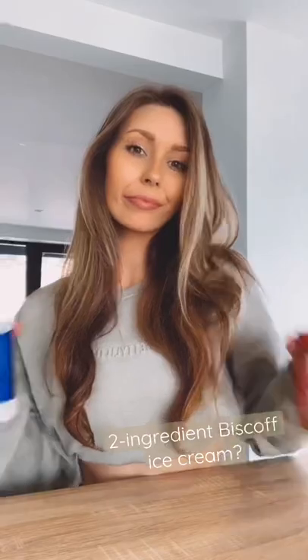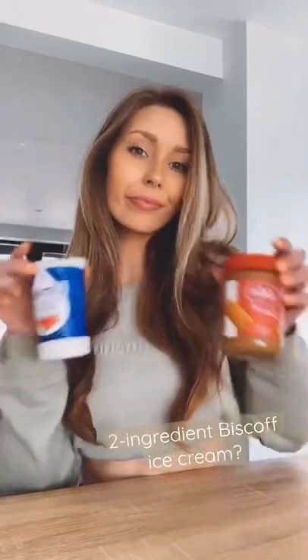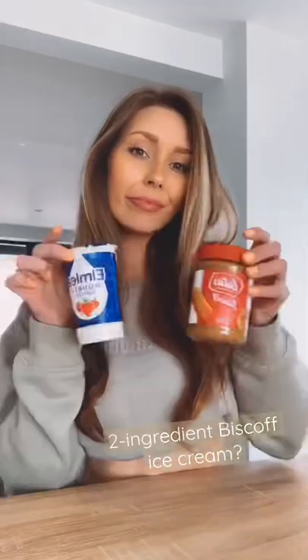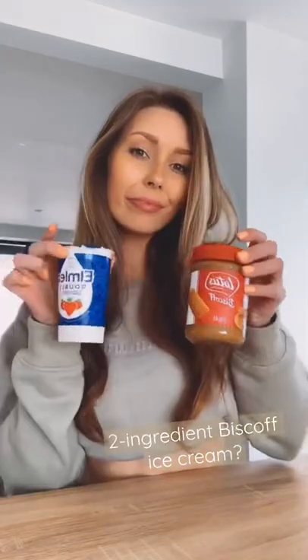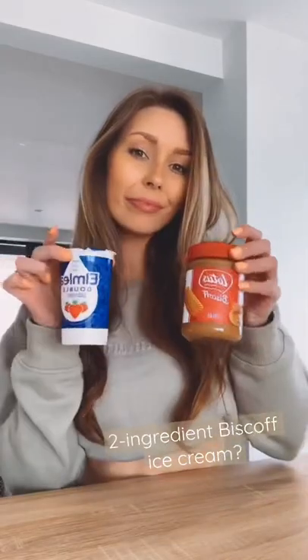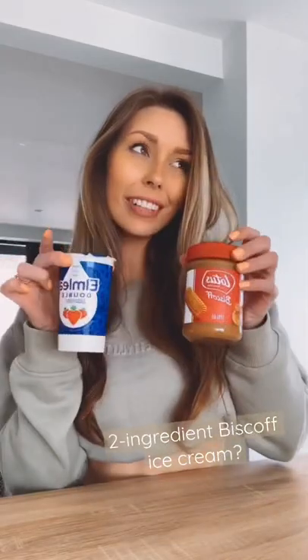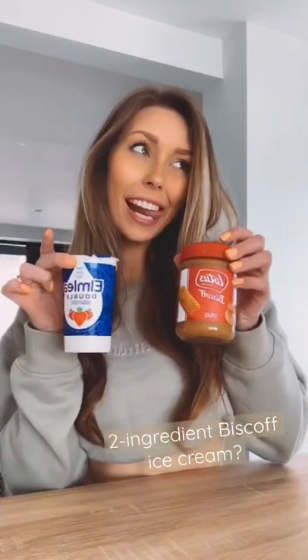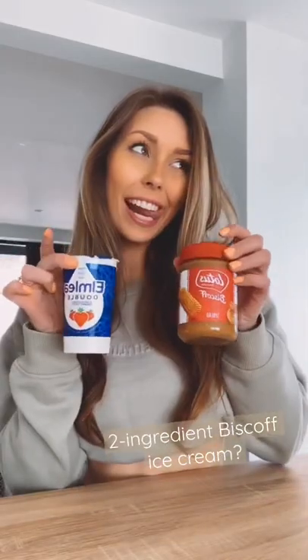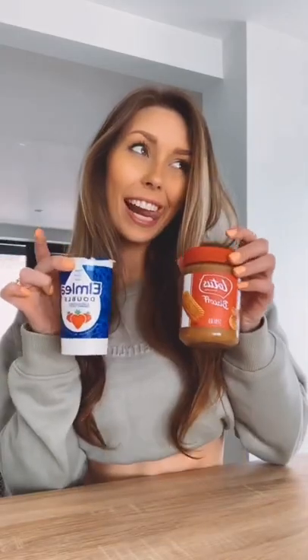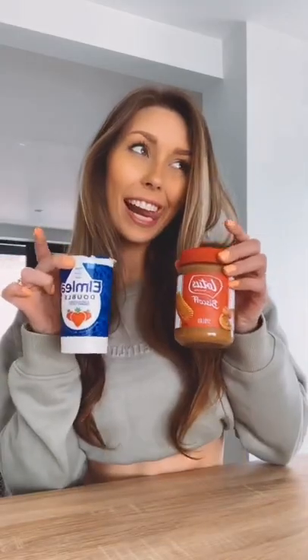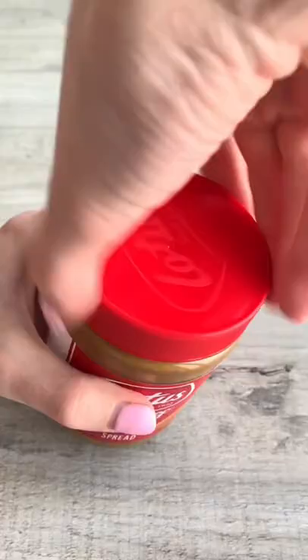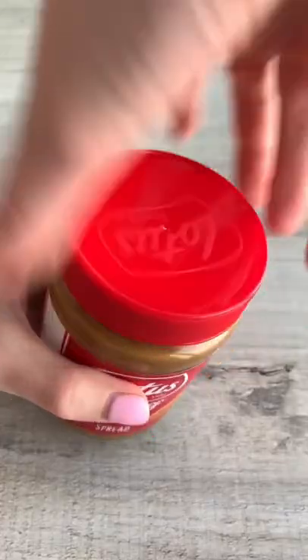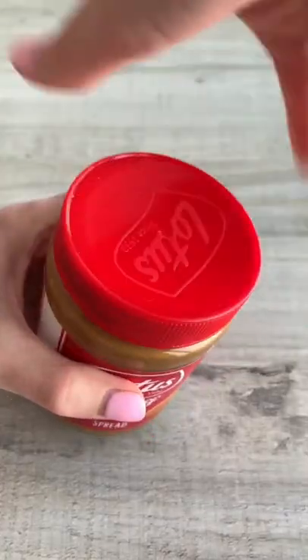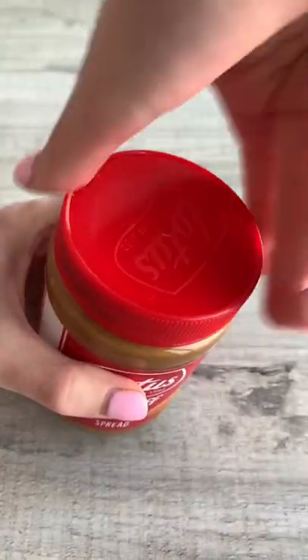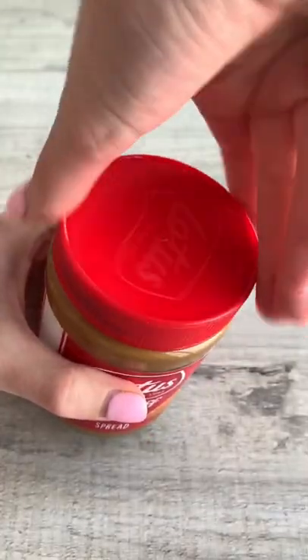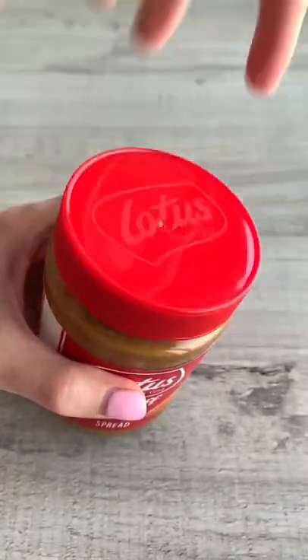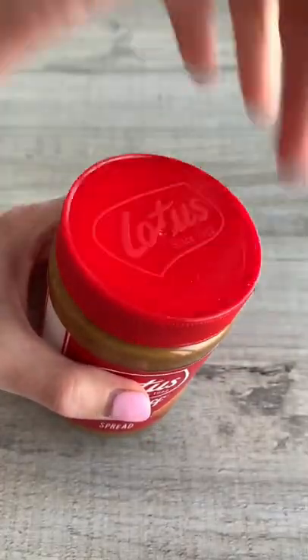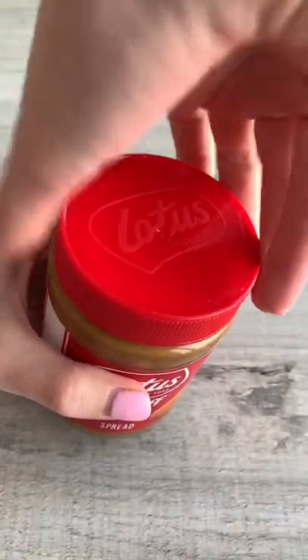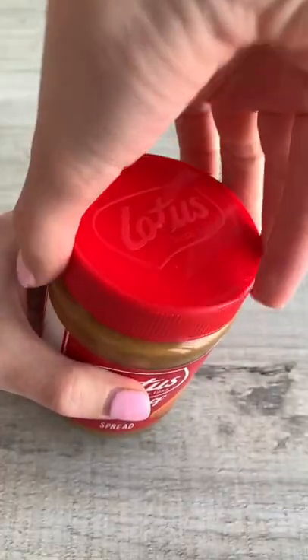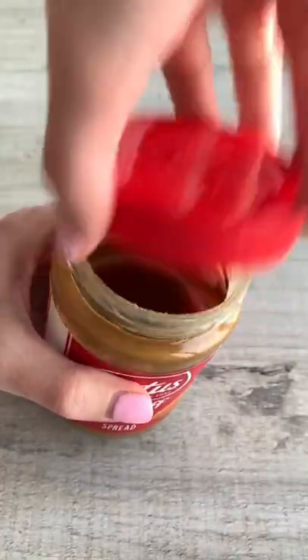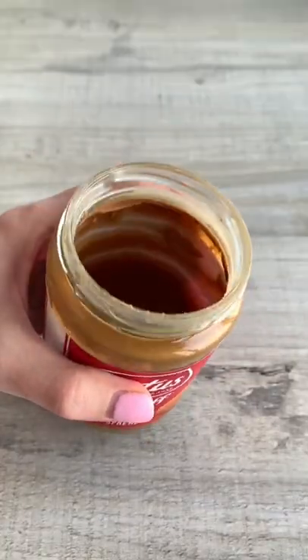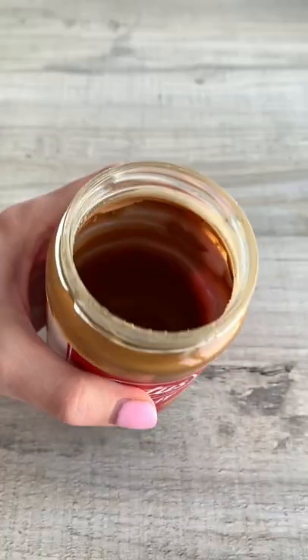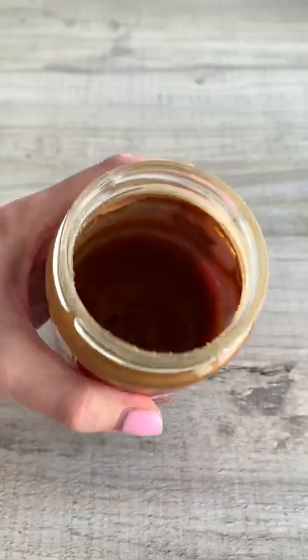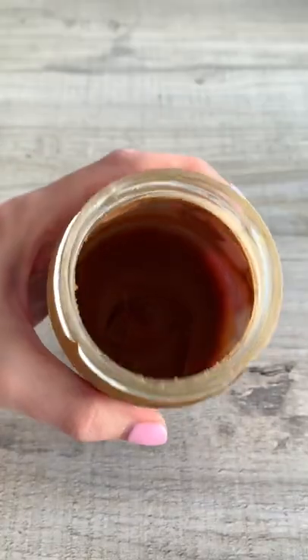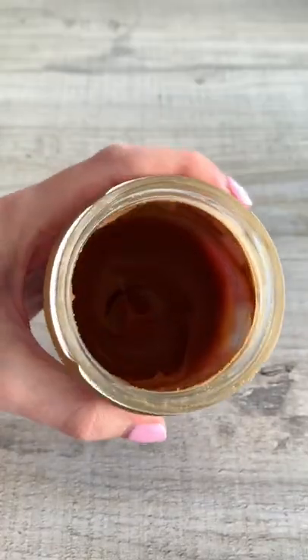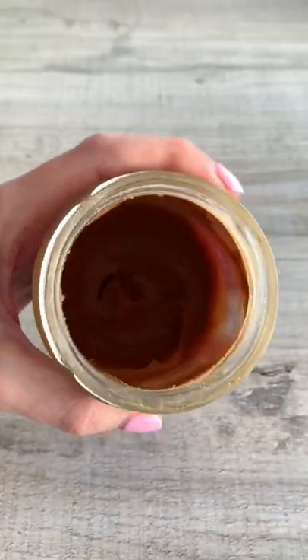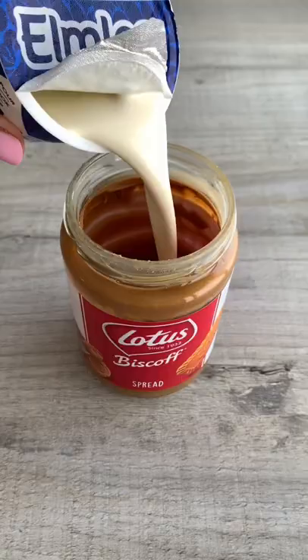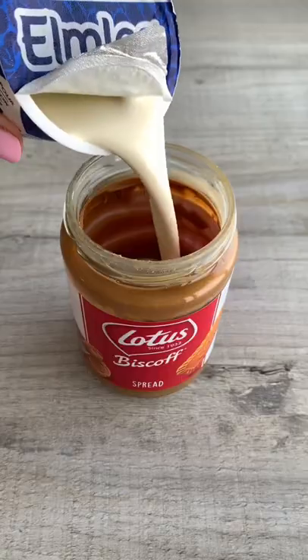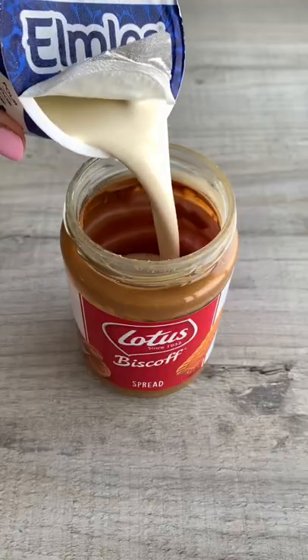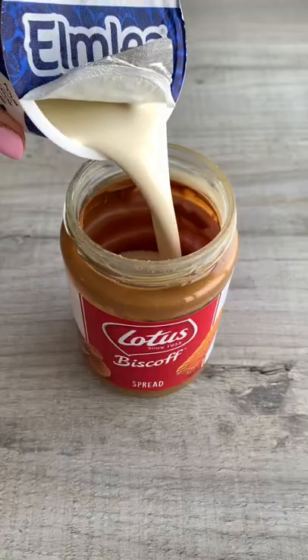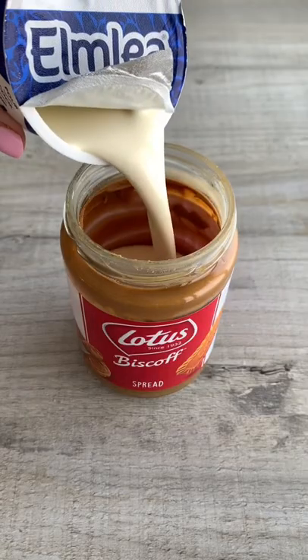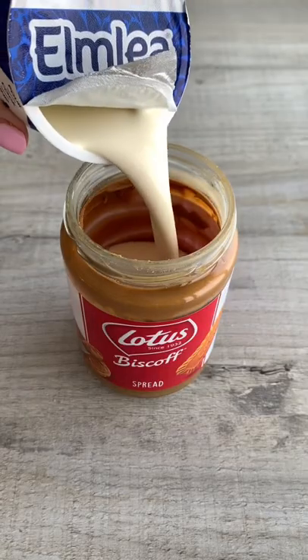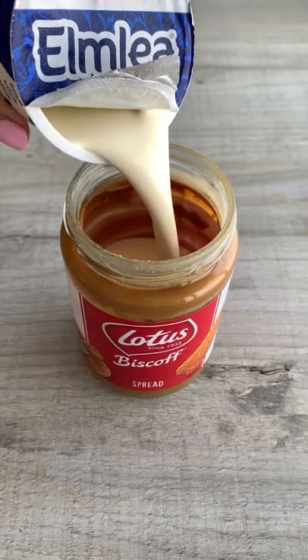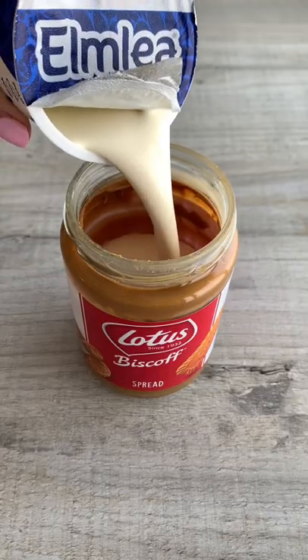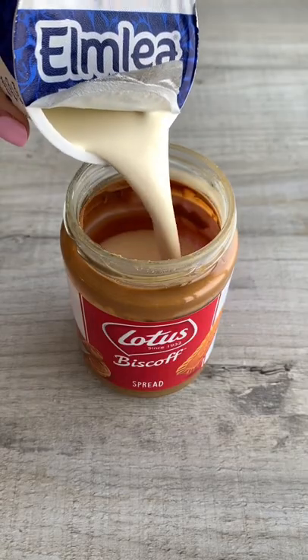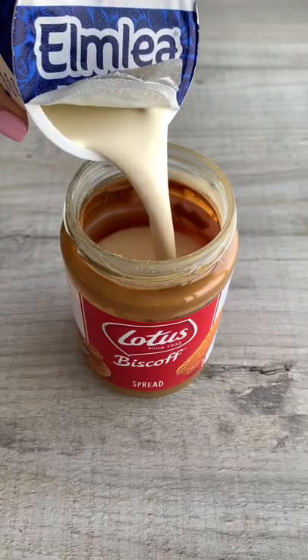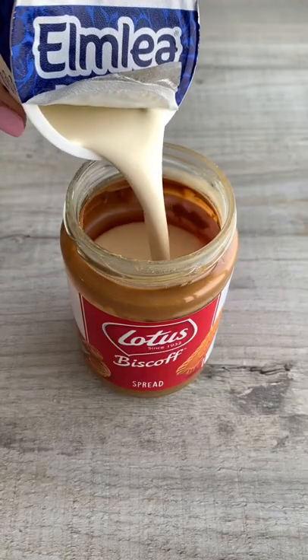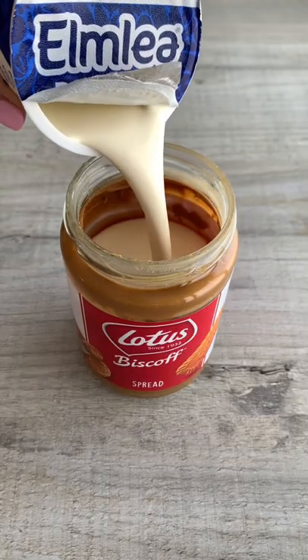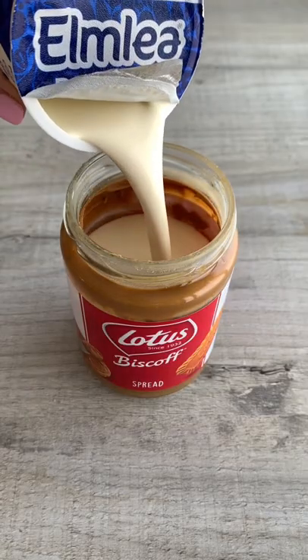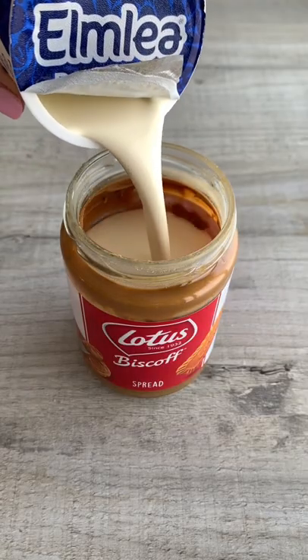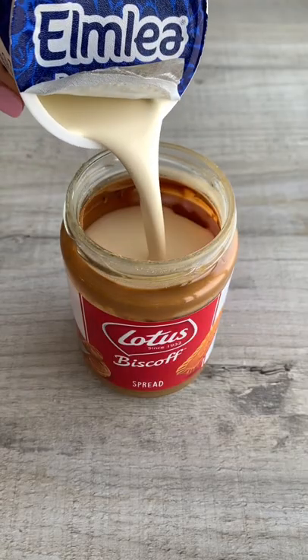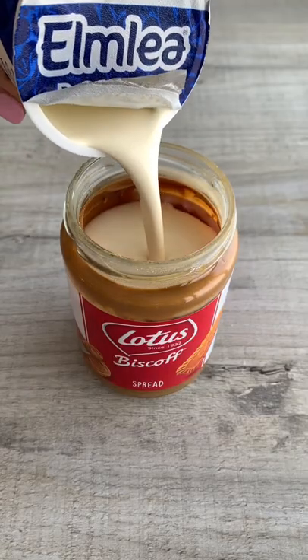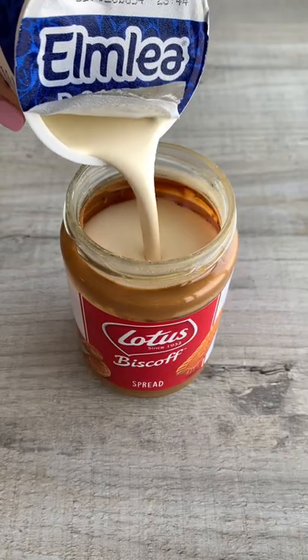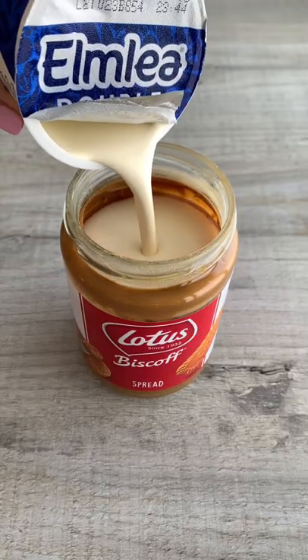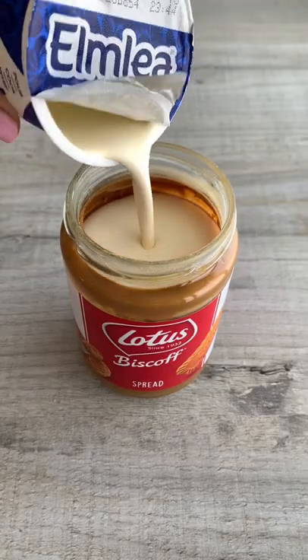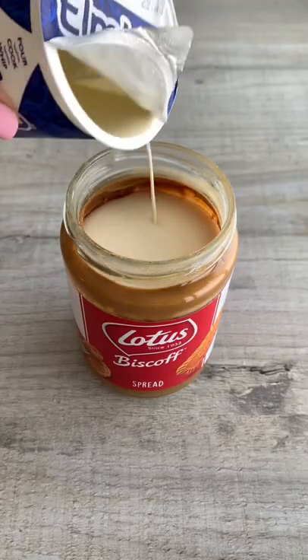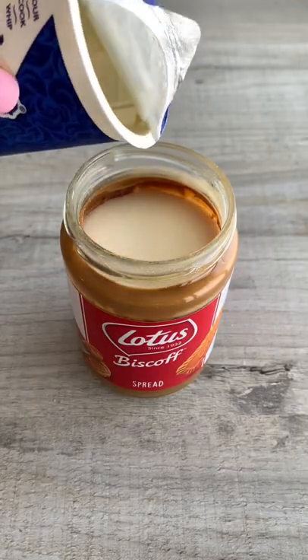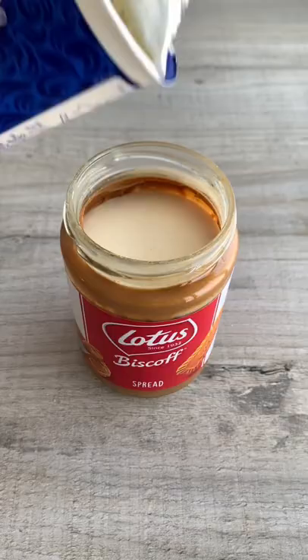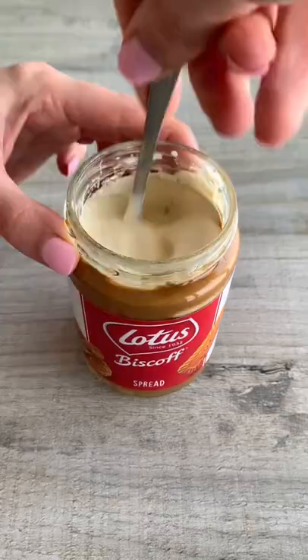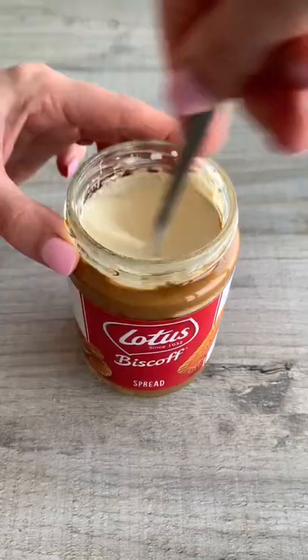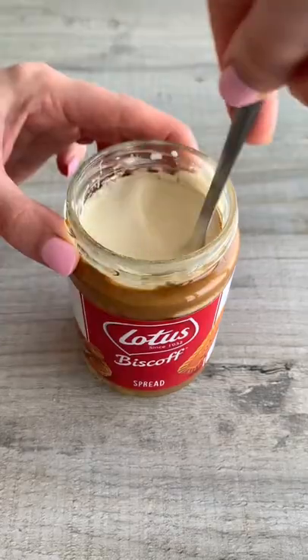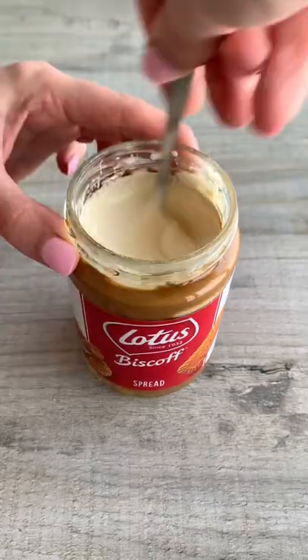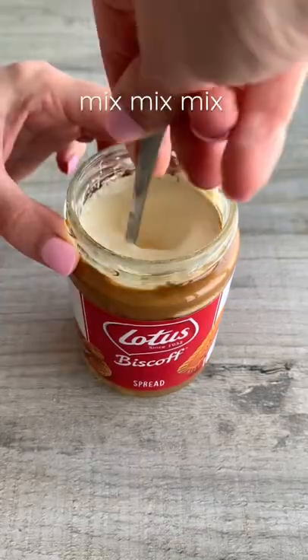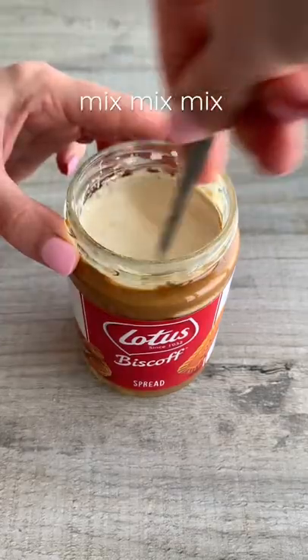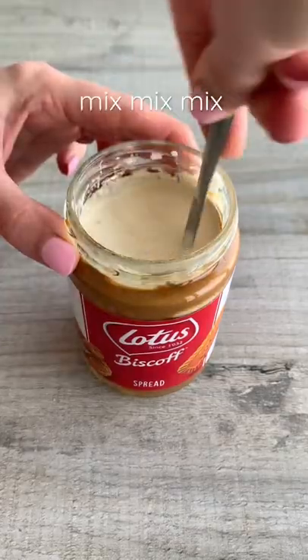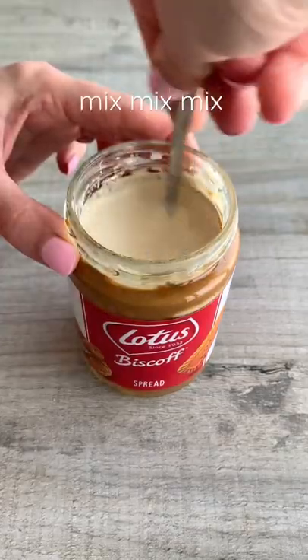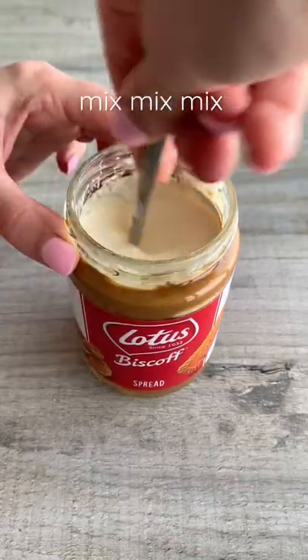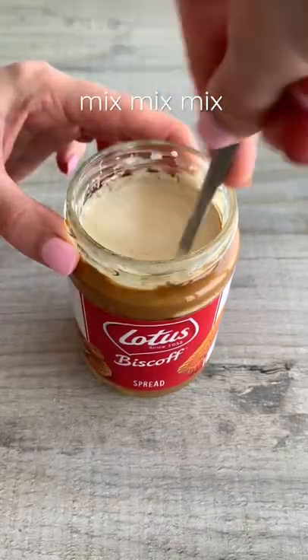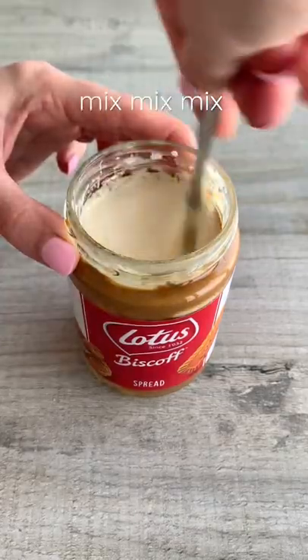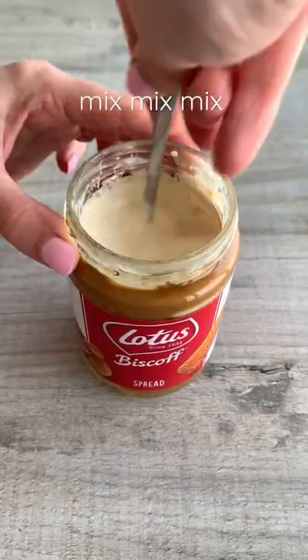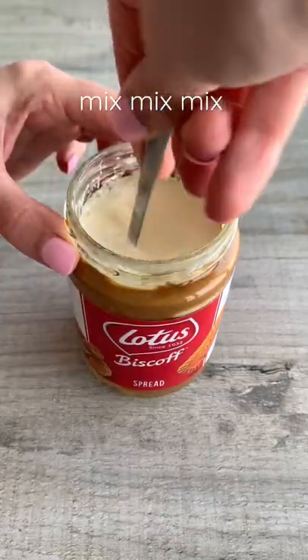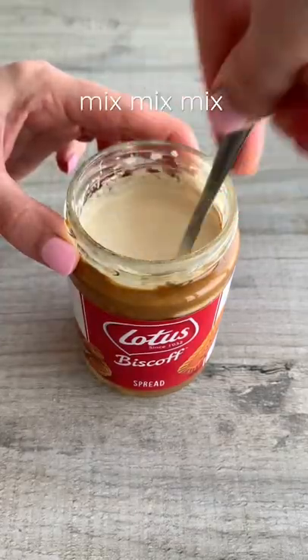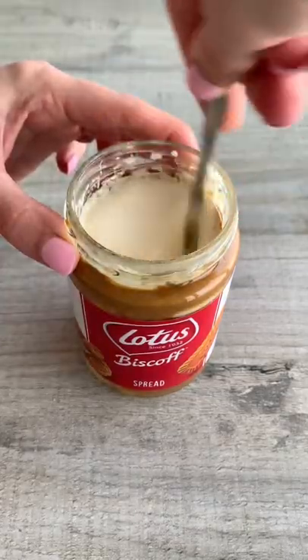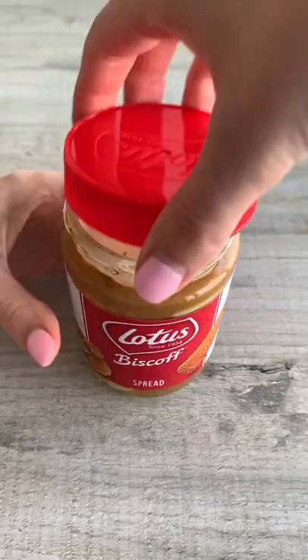Have you guys seen the Nutella ice cream hack where you just add double cream to a jar of Nutella and it turns into ice cream? Well I wanted to try it with Biscoff.